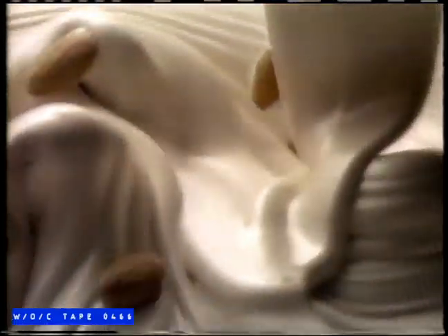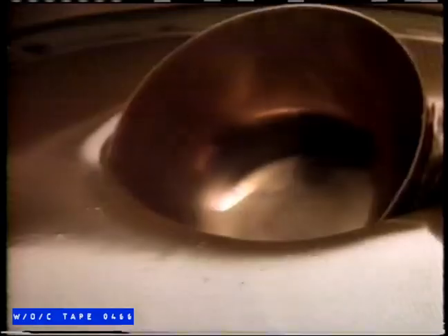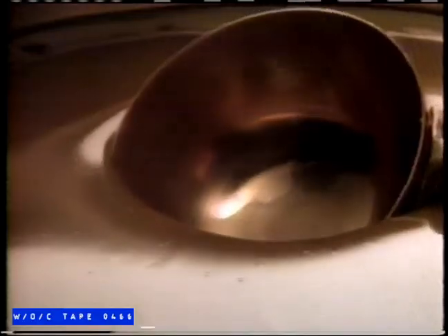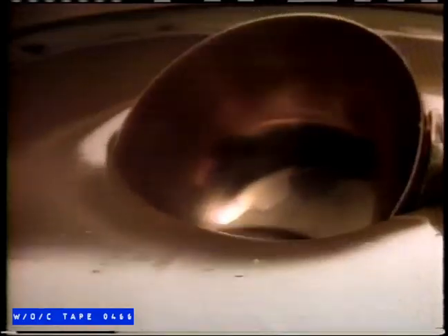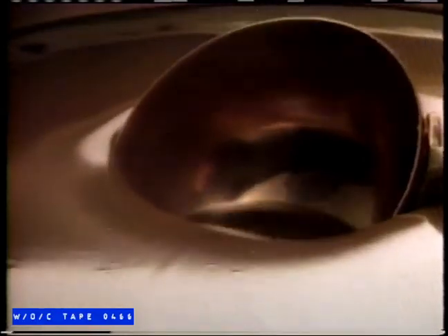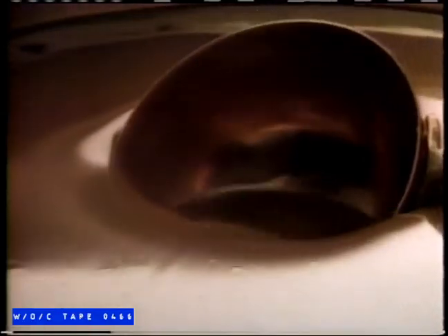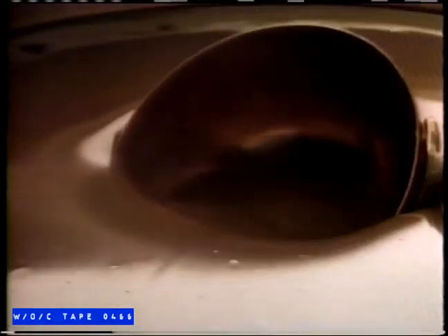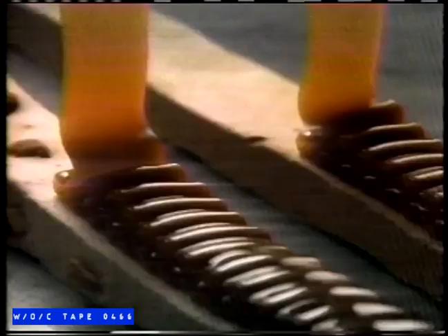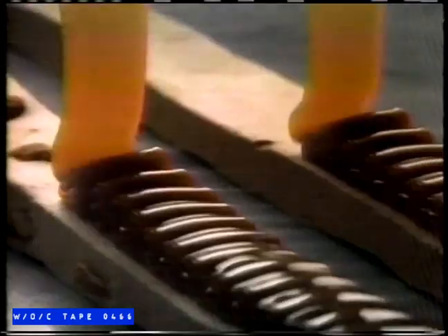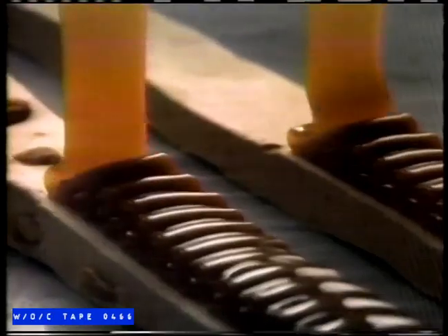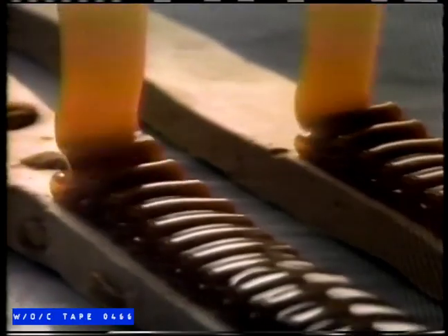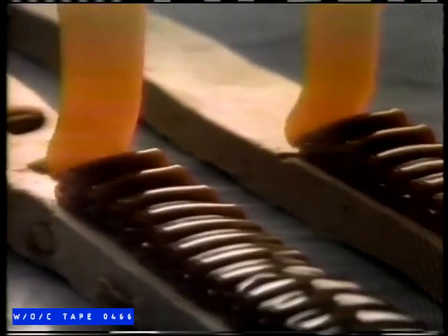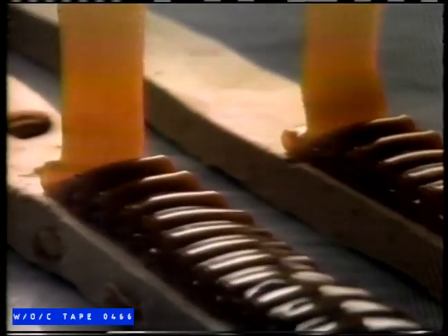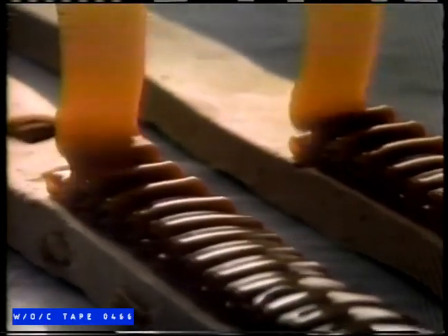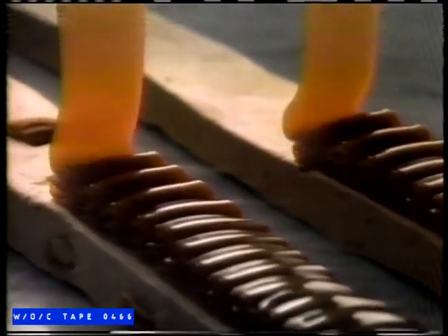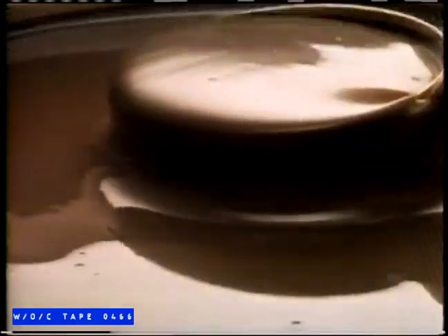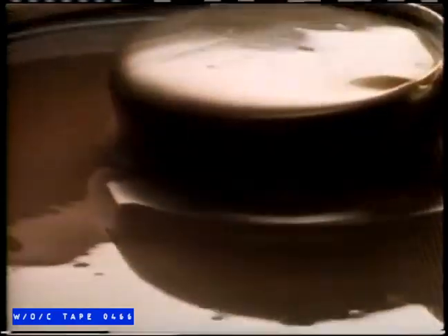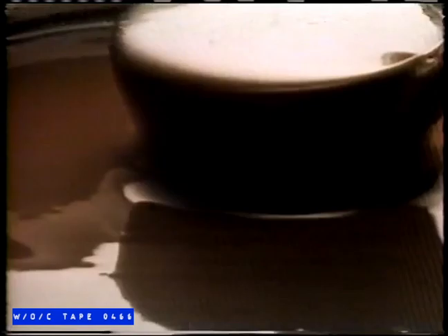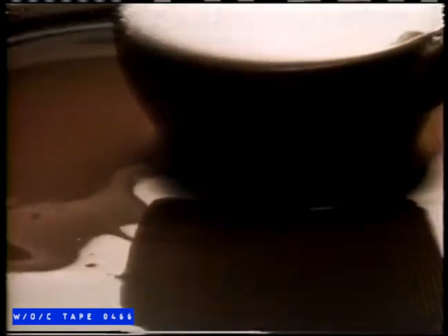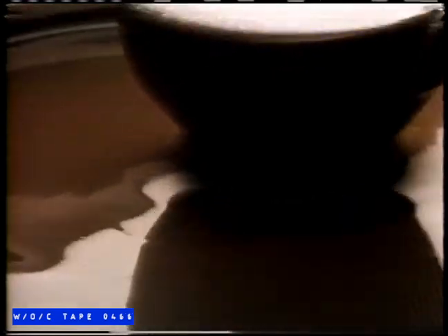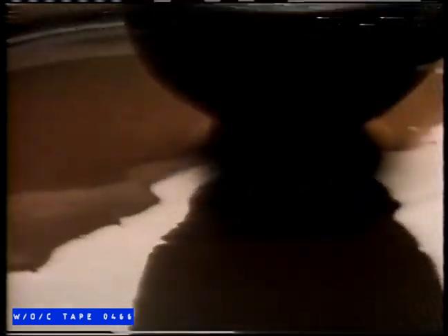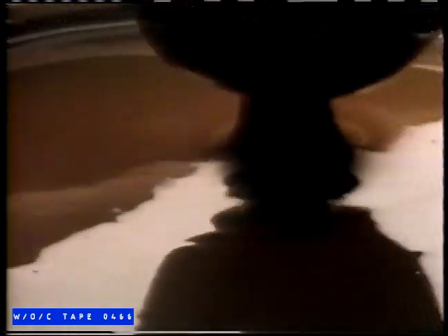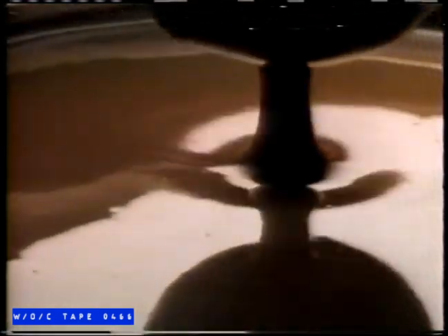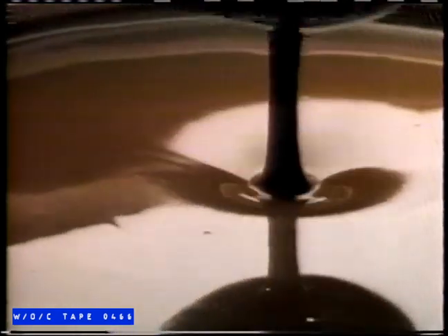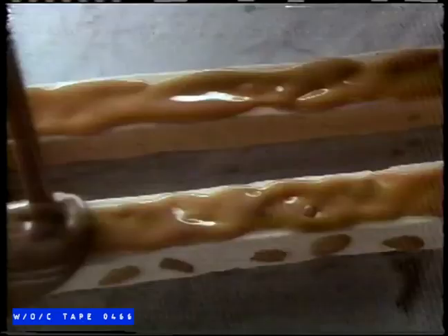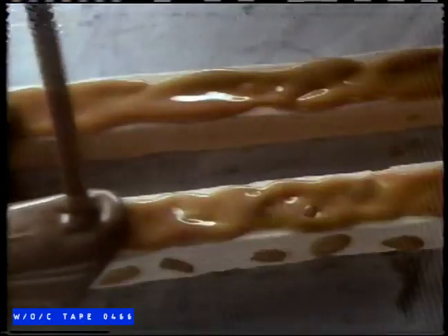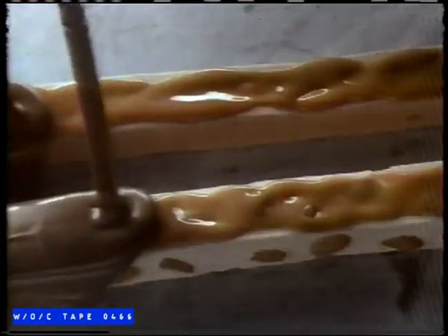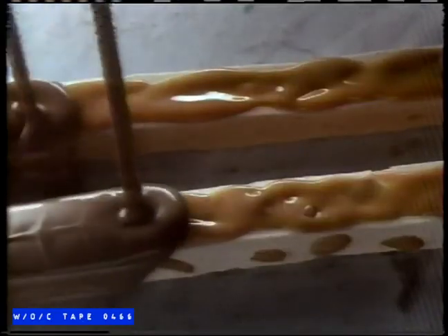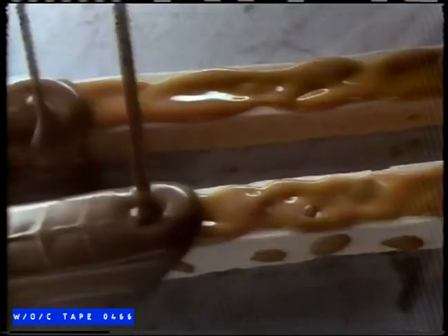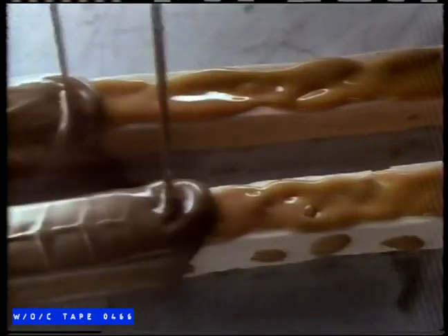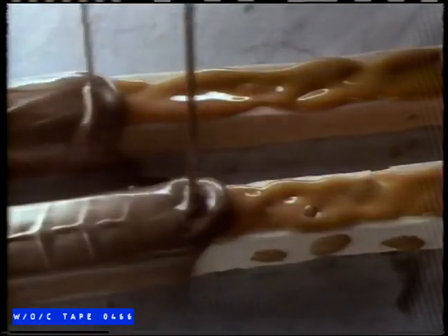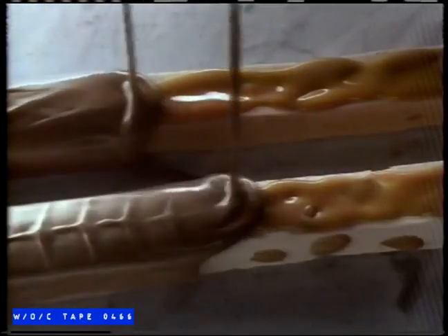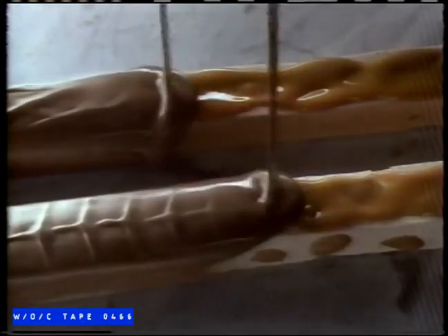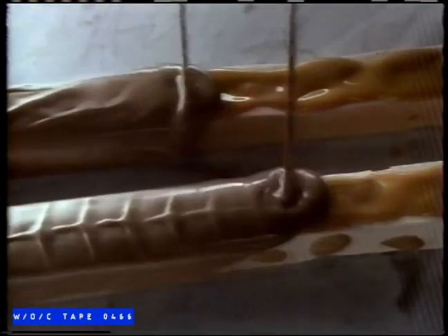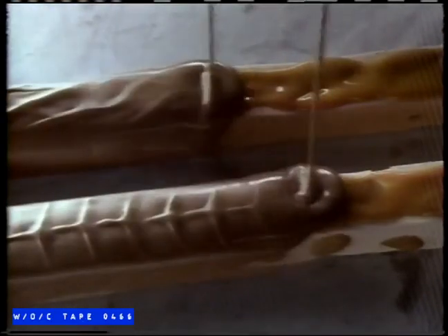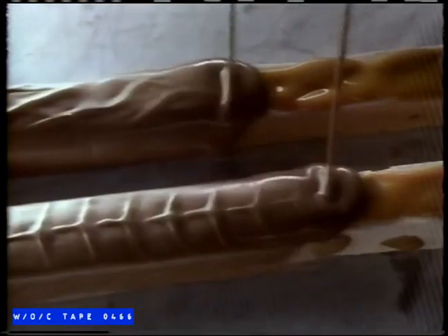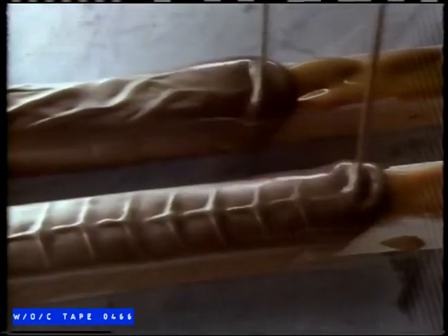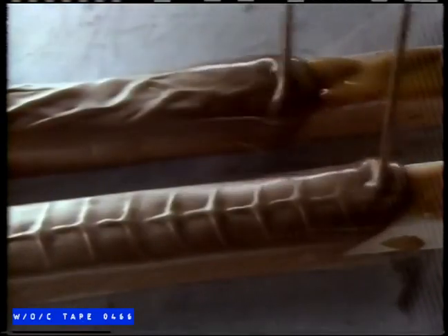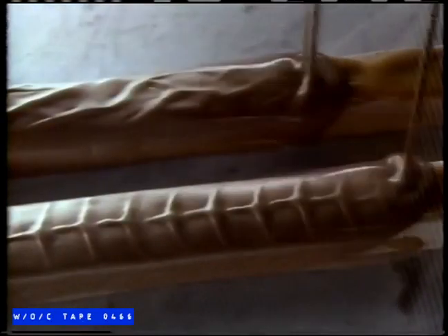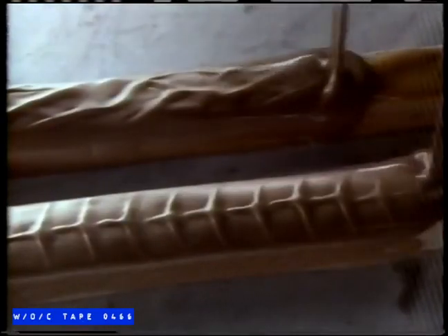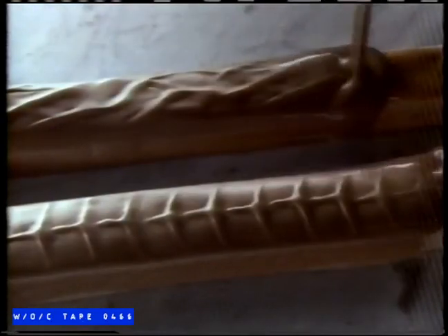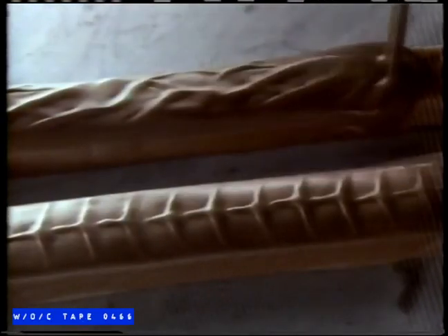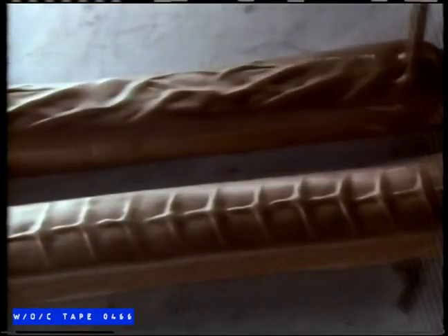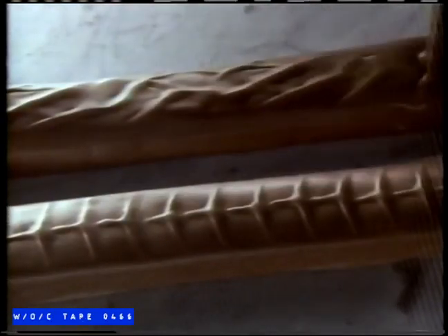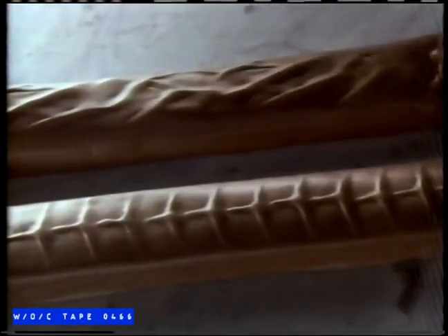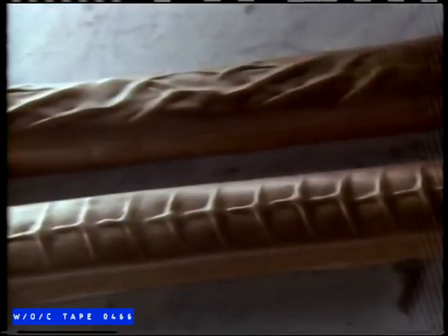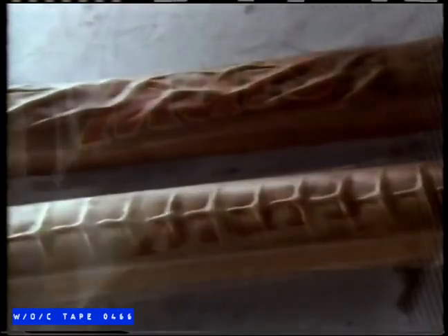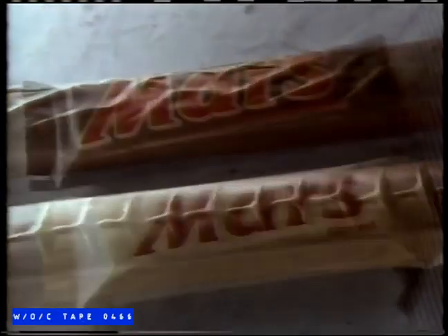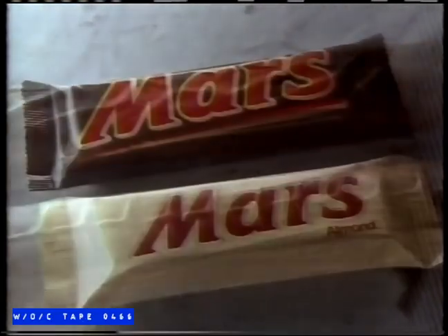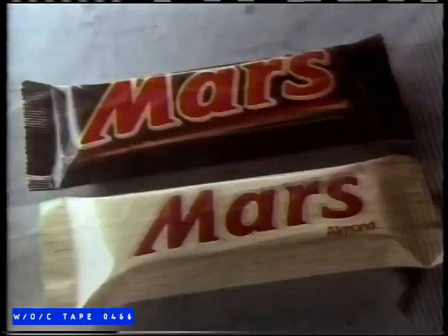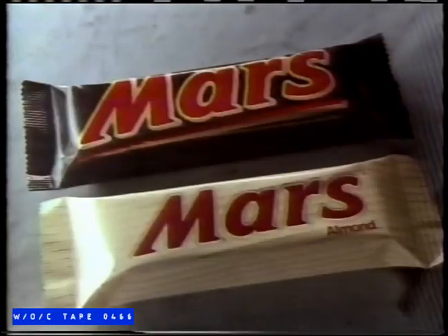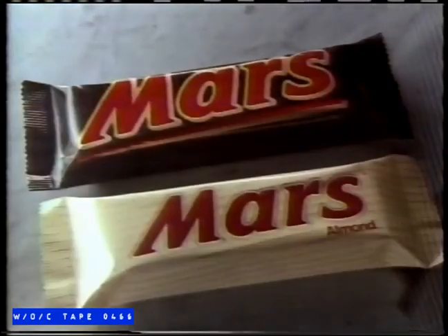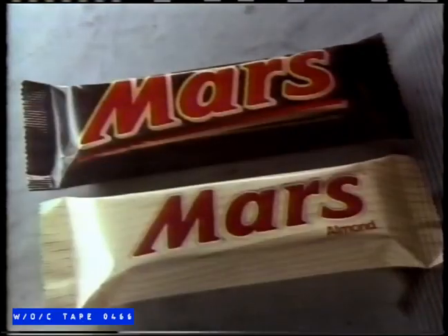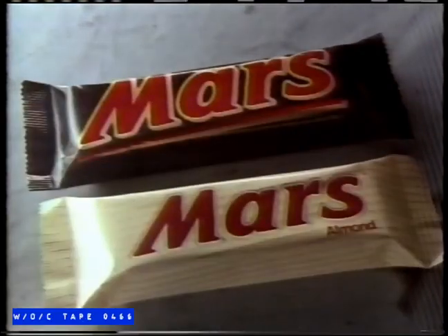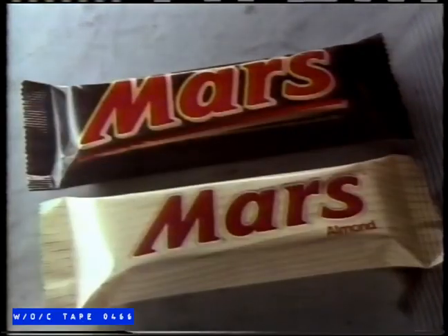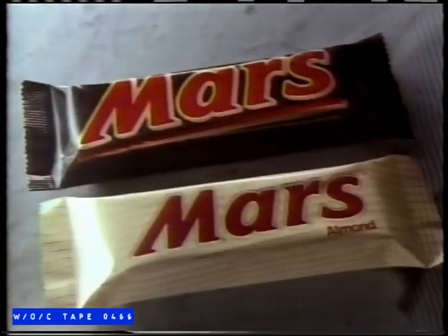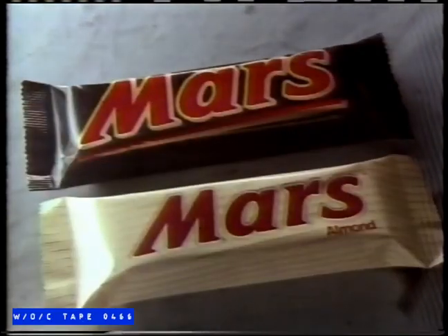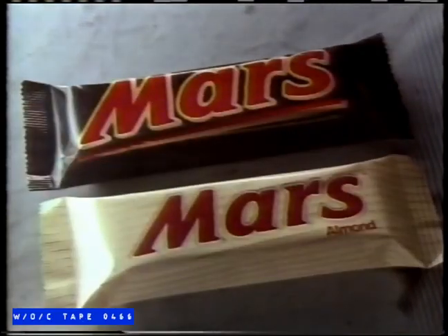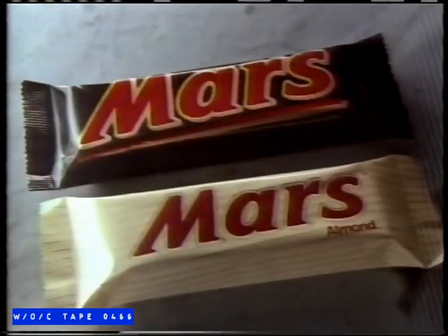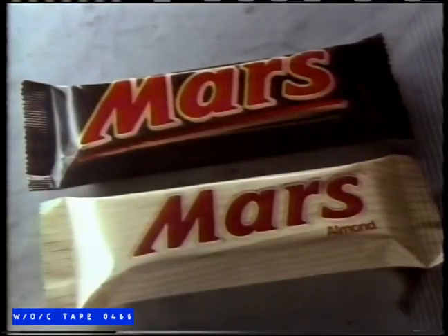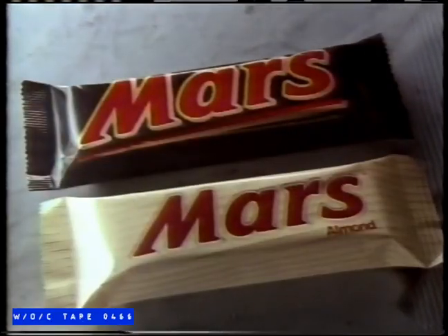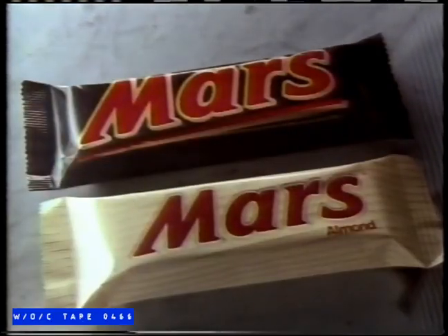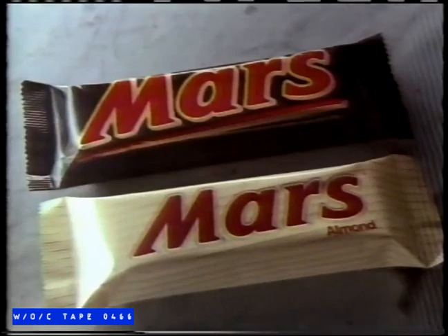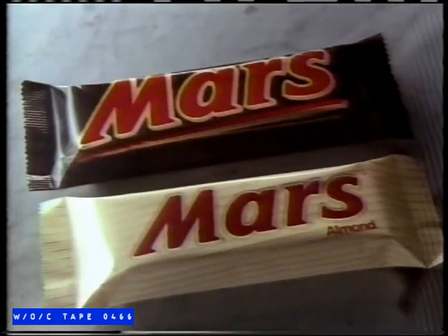You can't get any better. But you can get a little different. Mars Bar — and now Mars Bar with Ones.